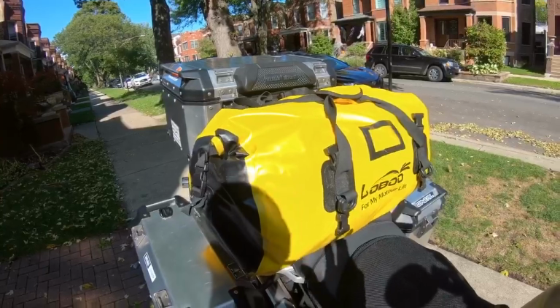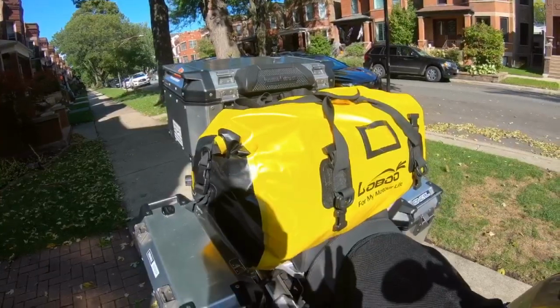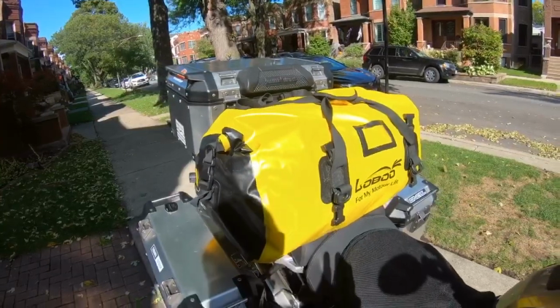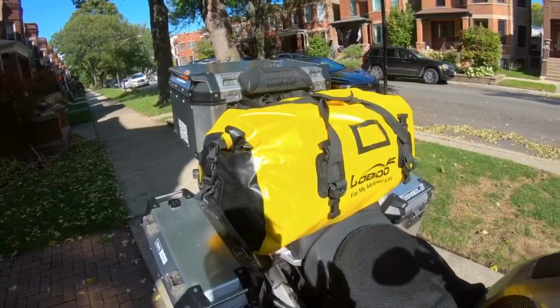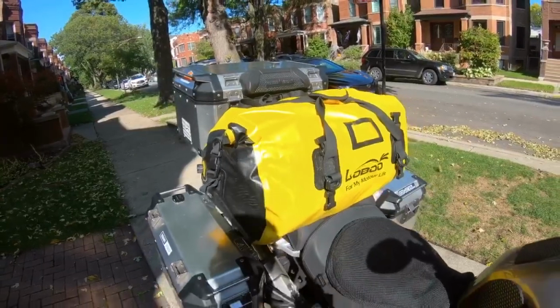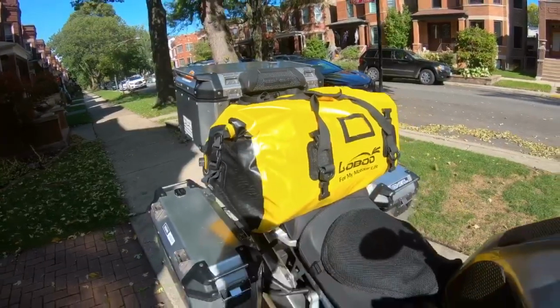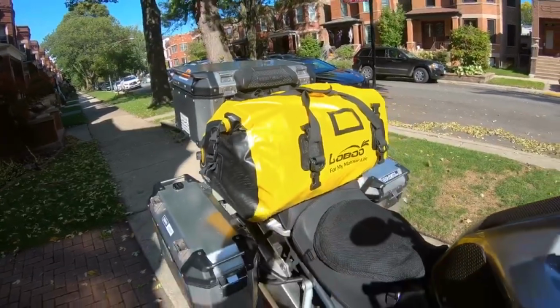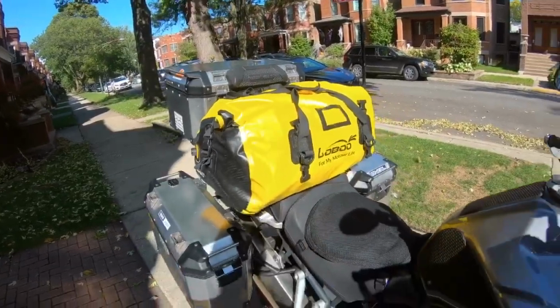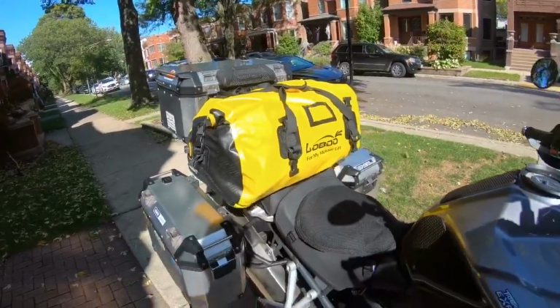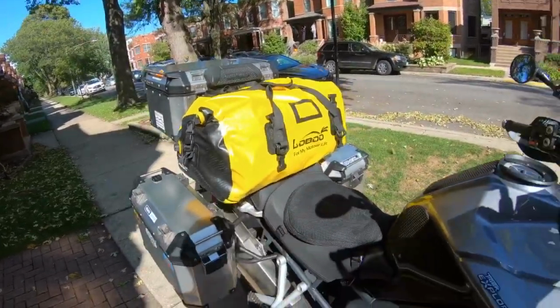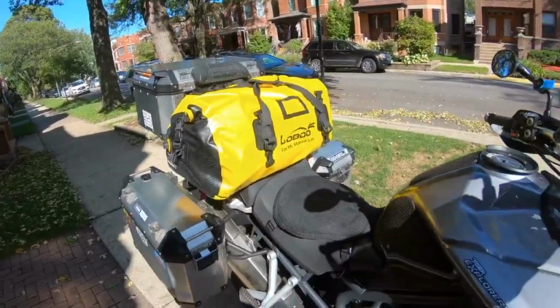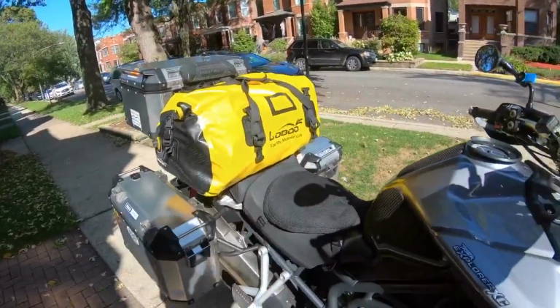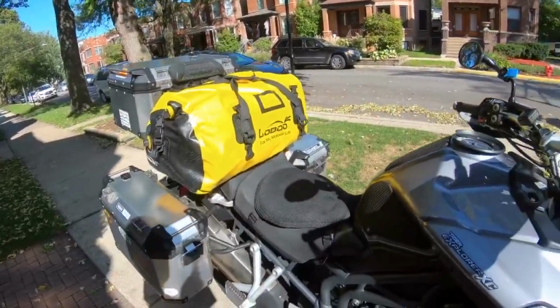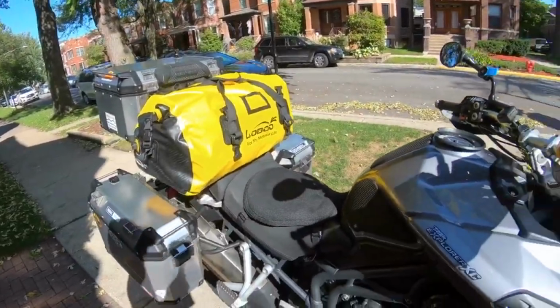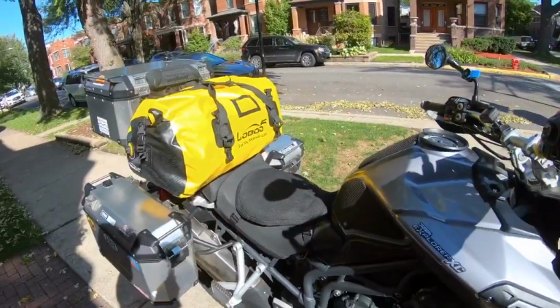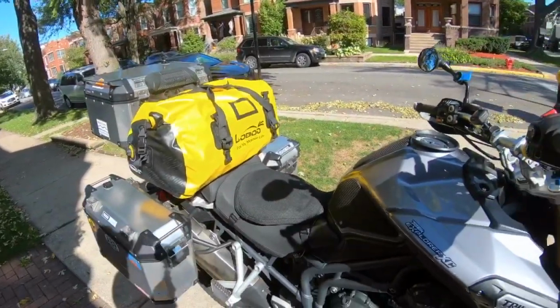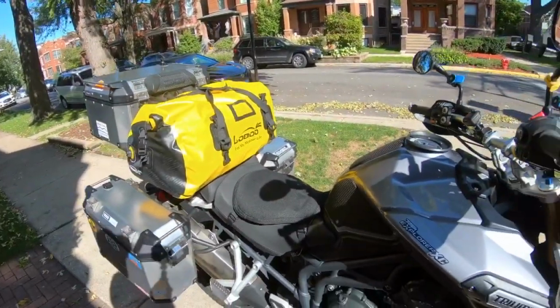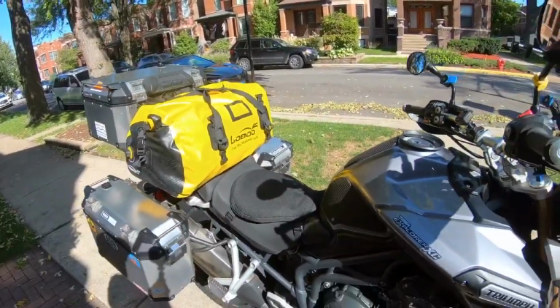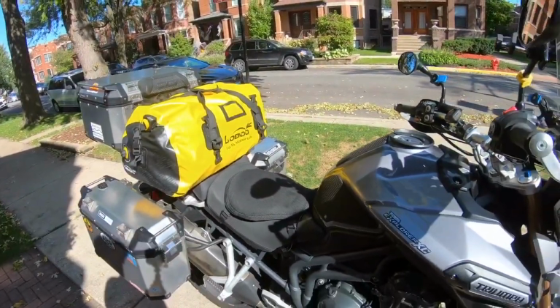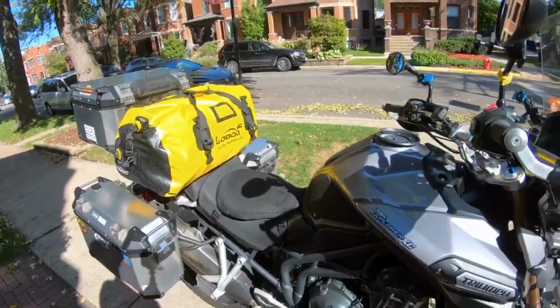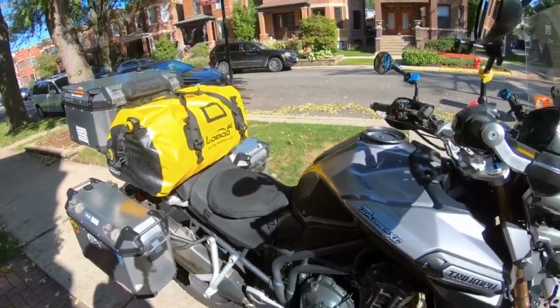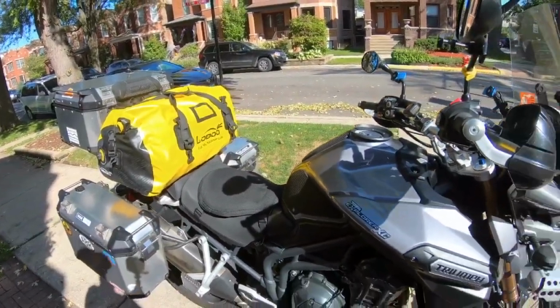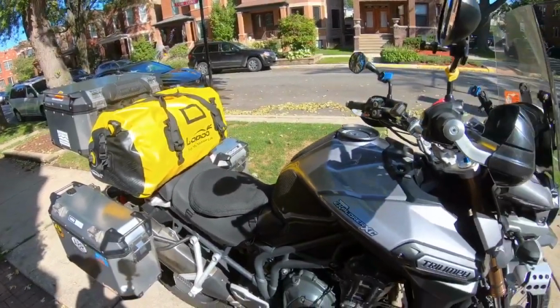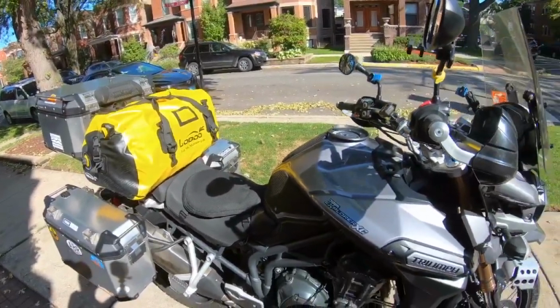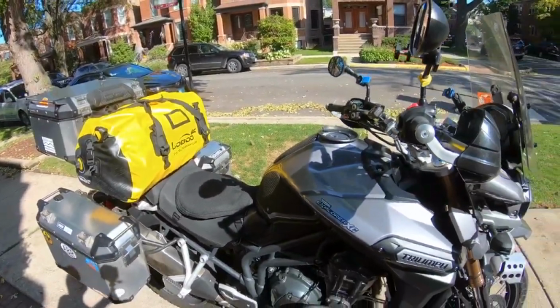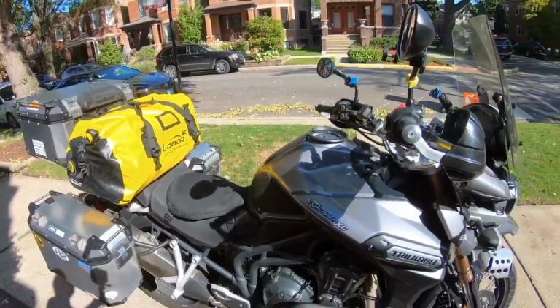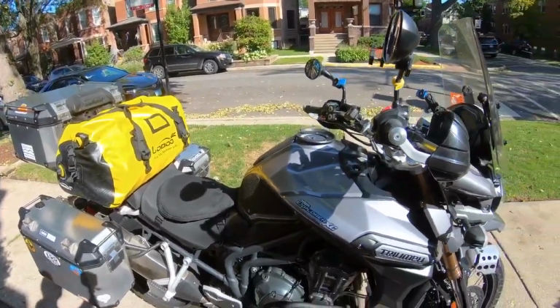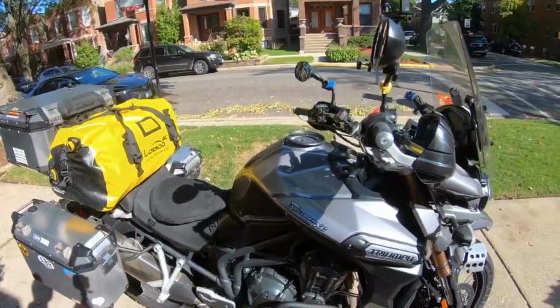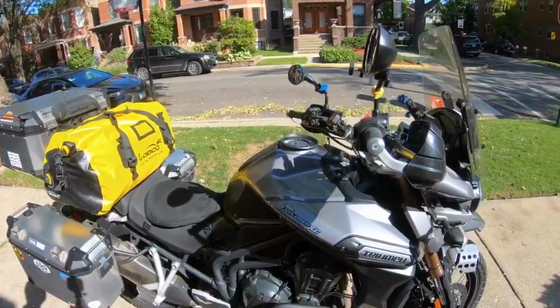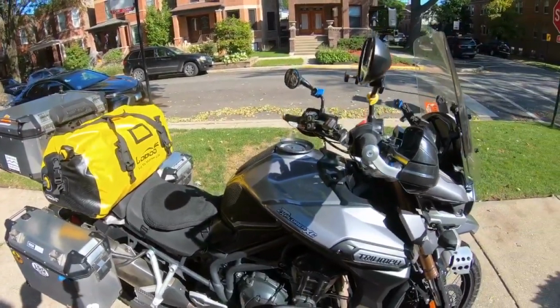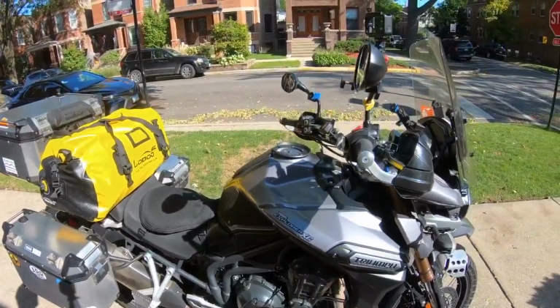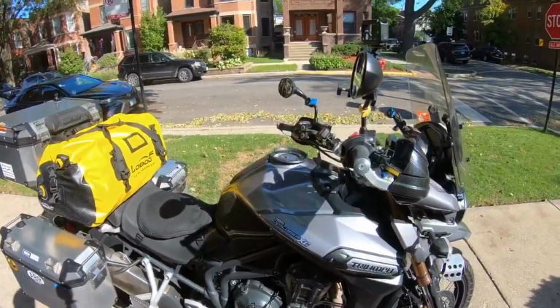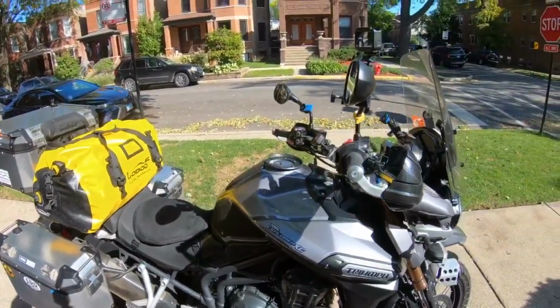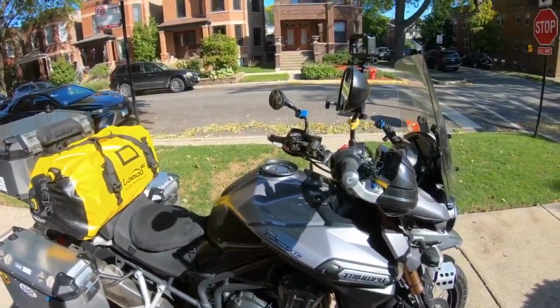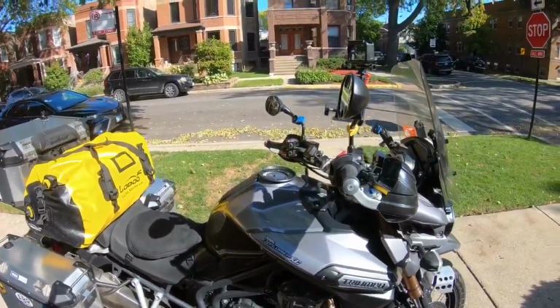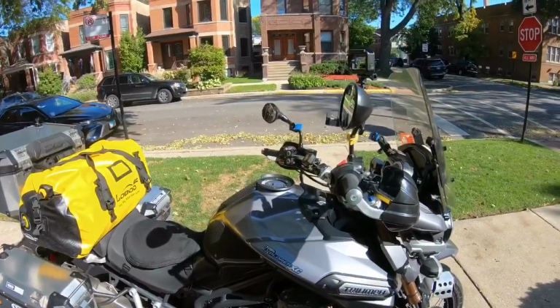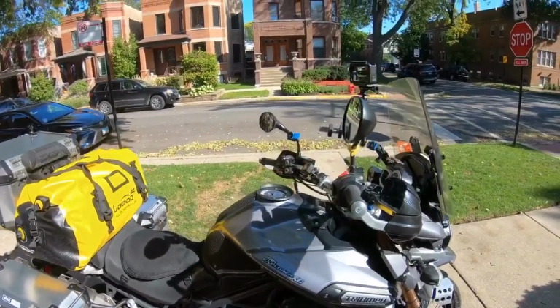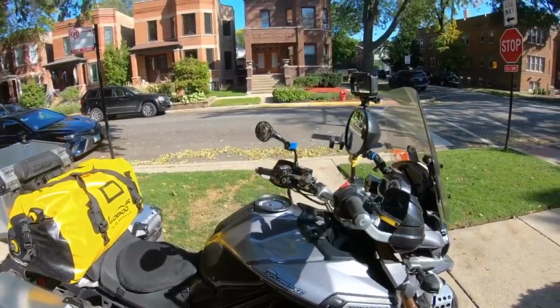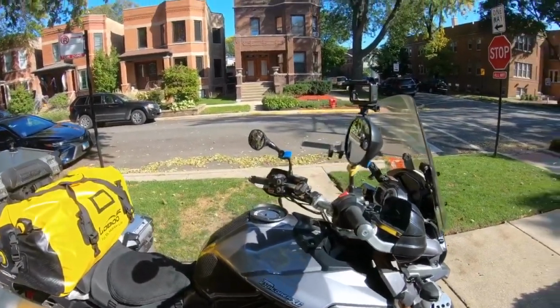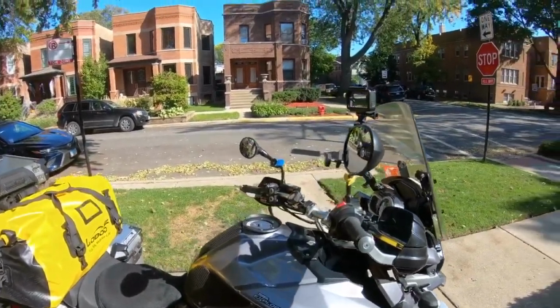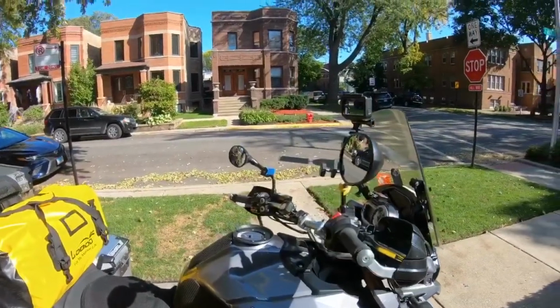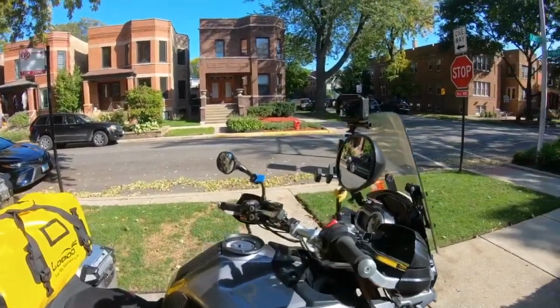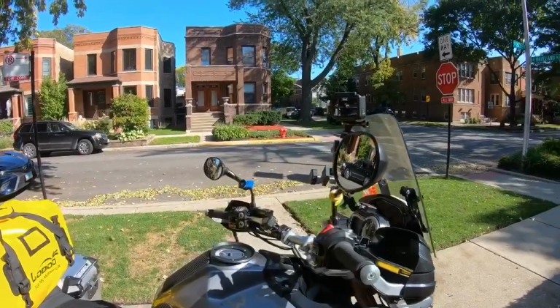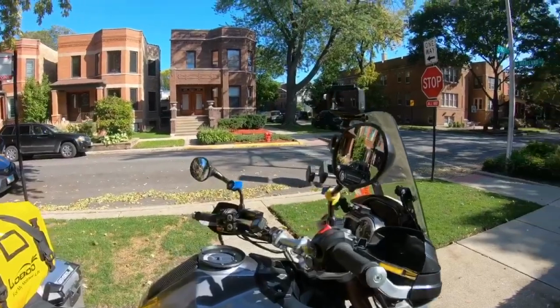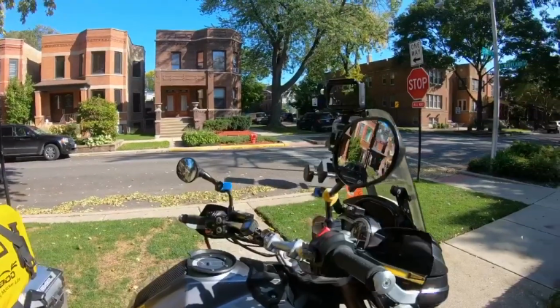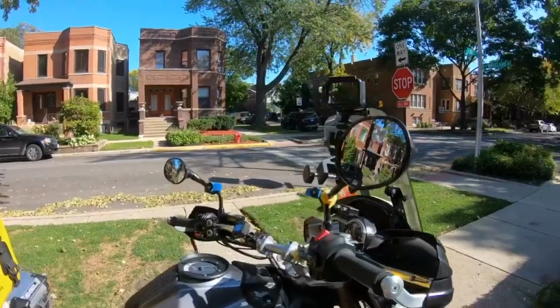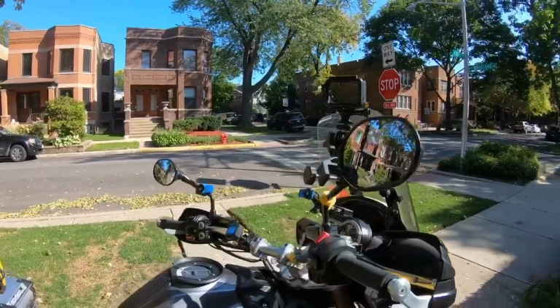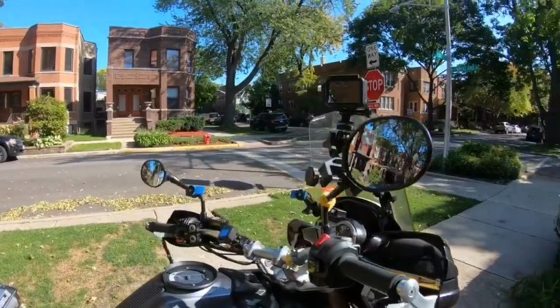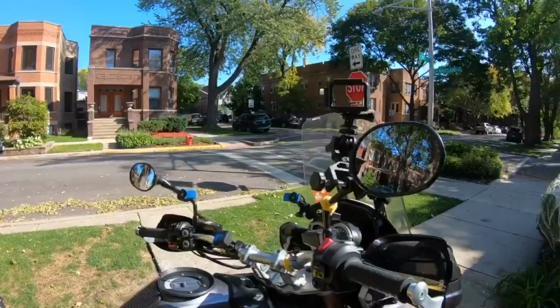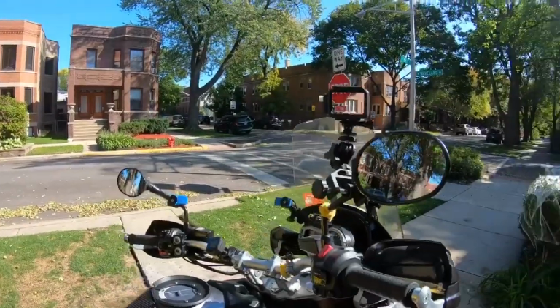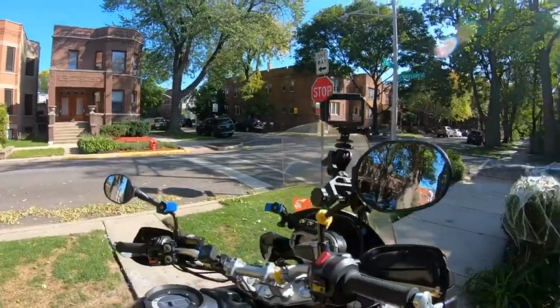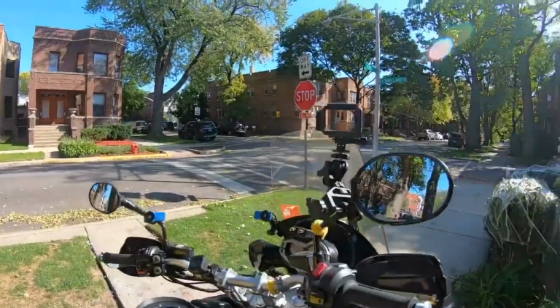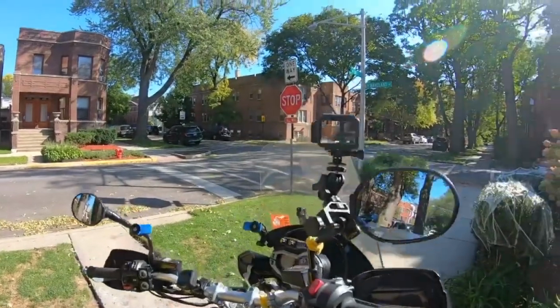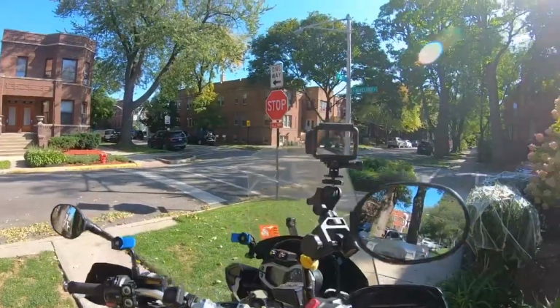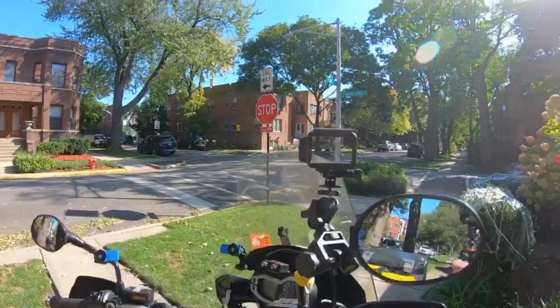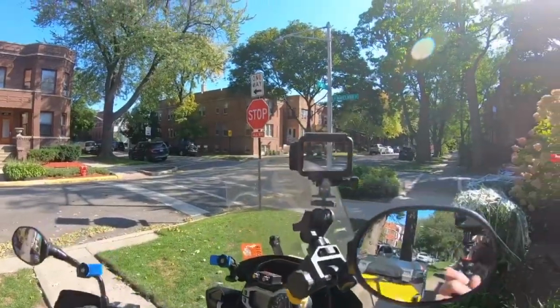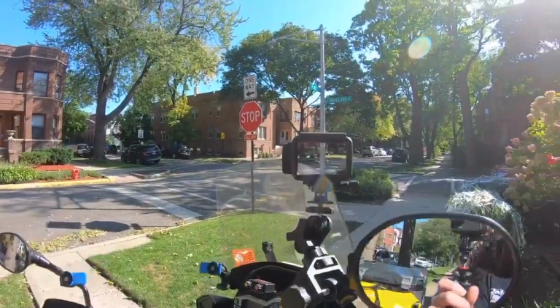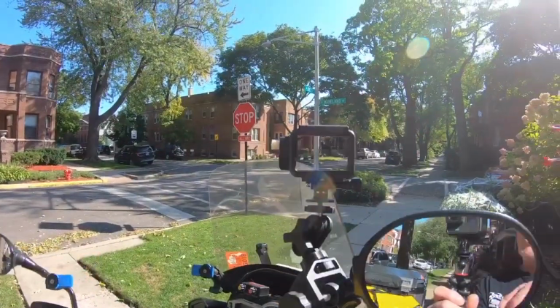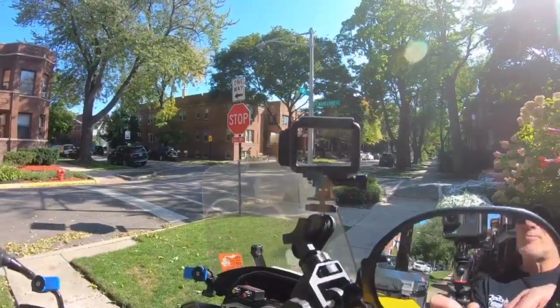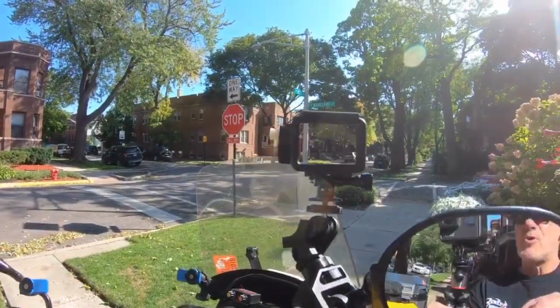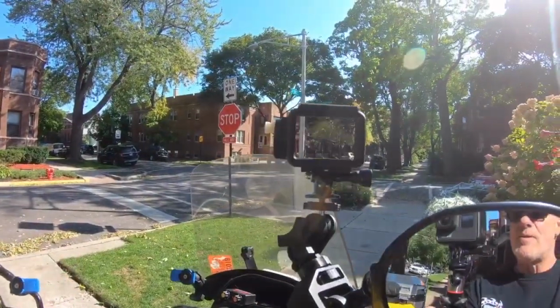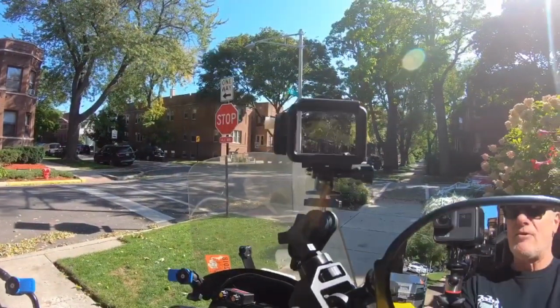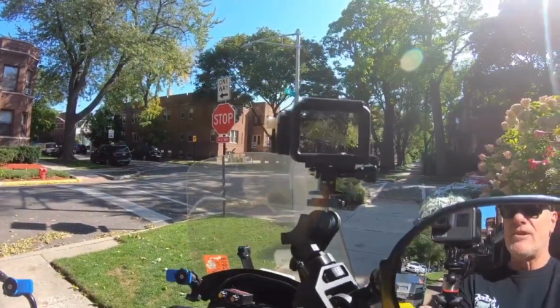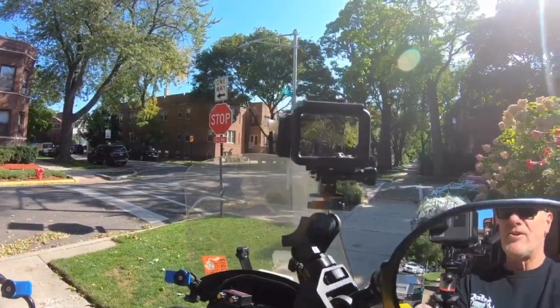The duffel has my hatchet and everything I need to have a good camping experience.